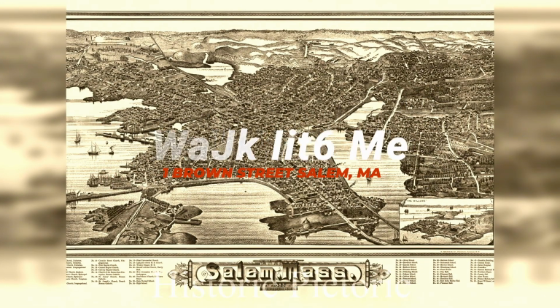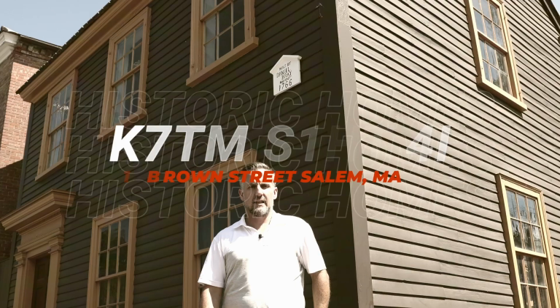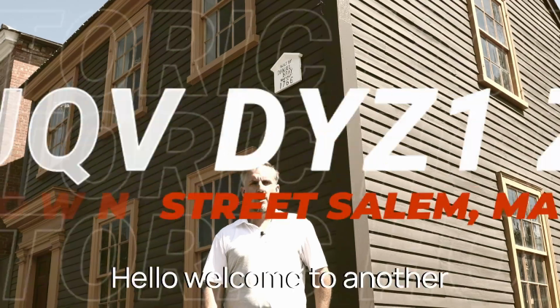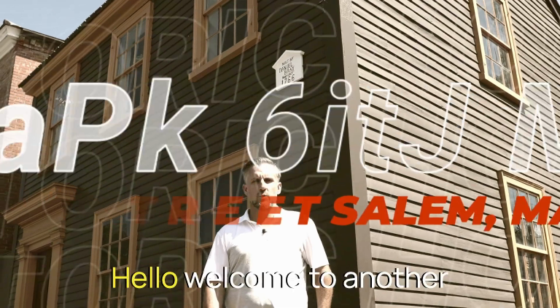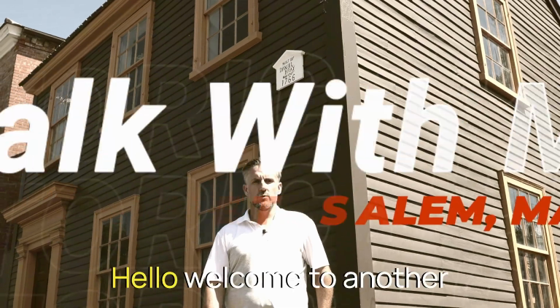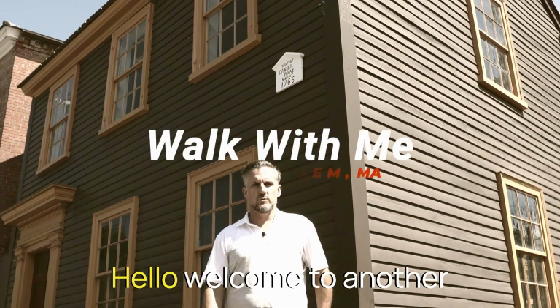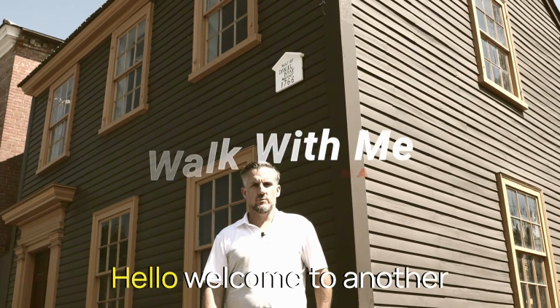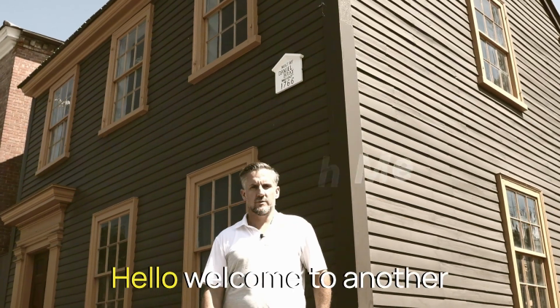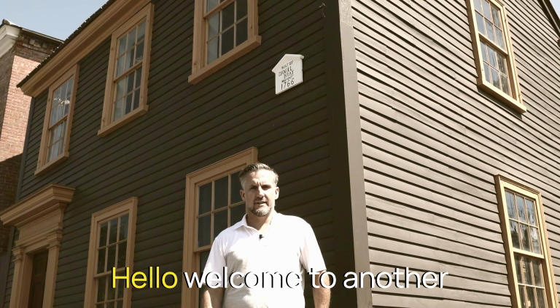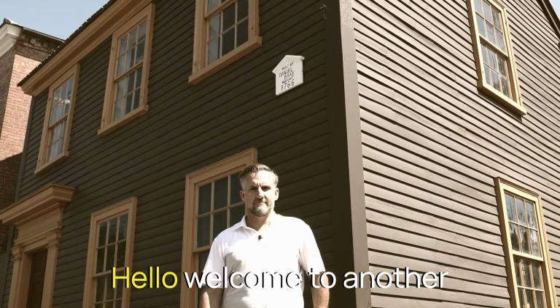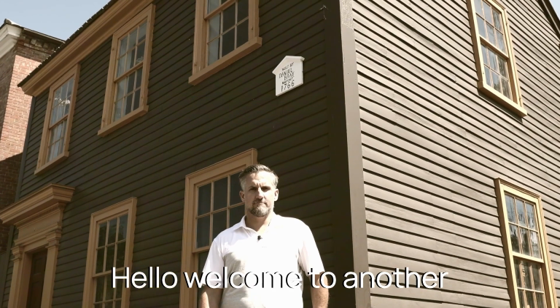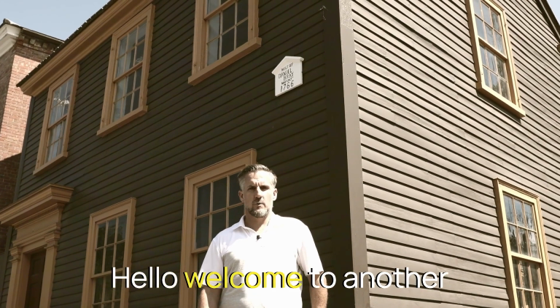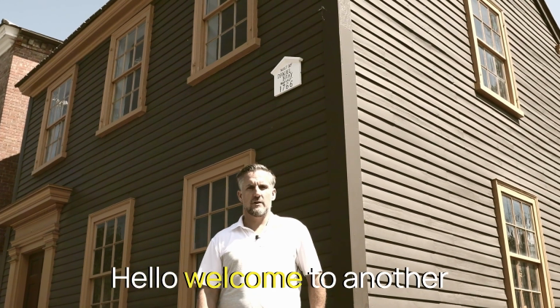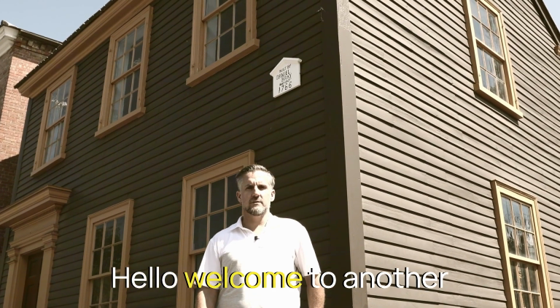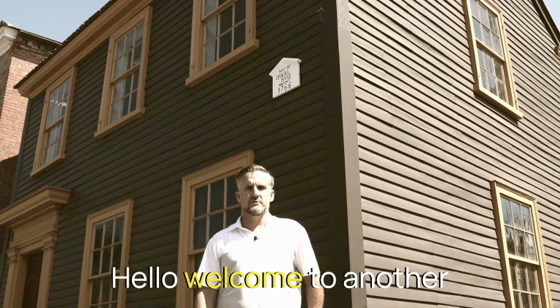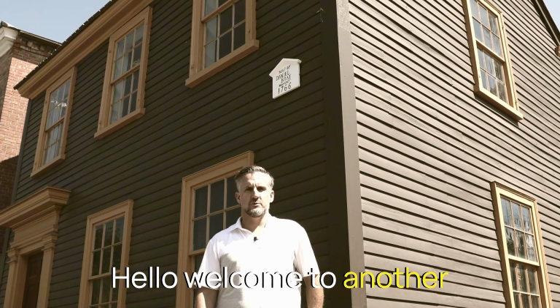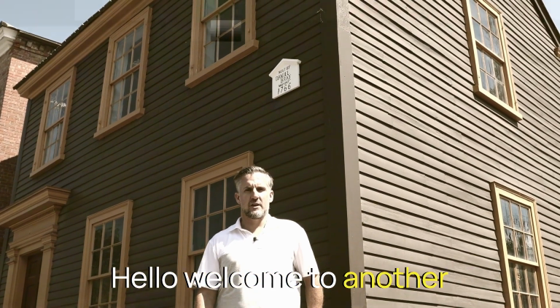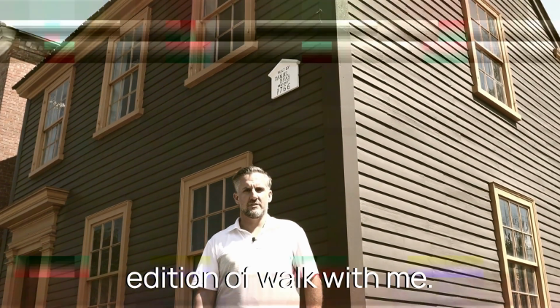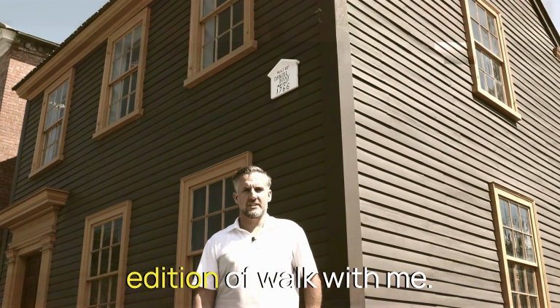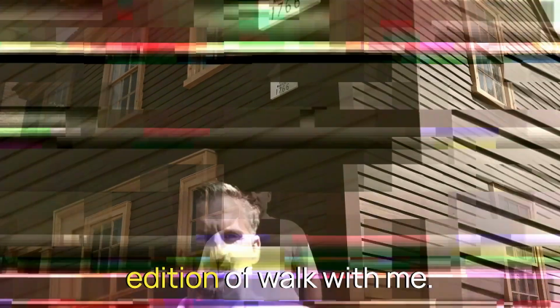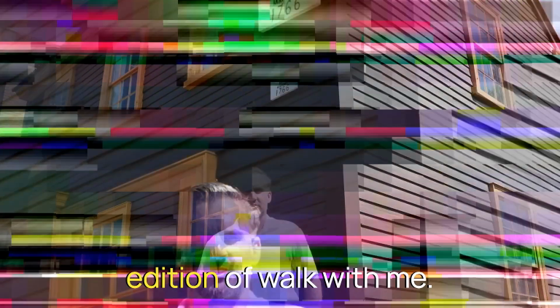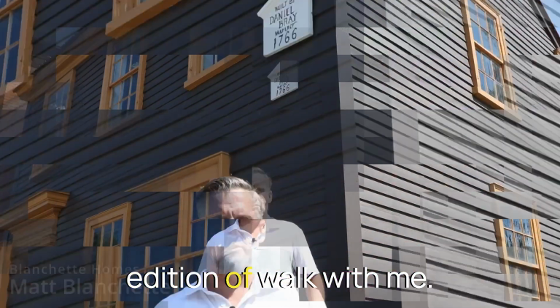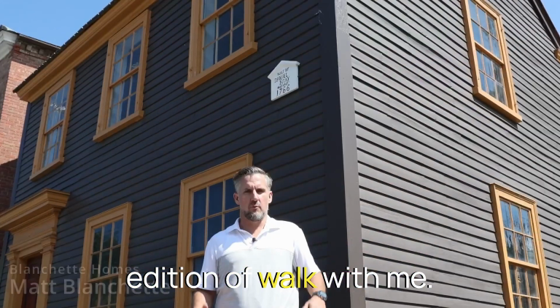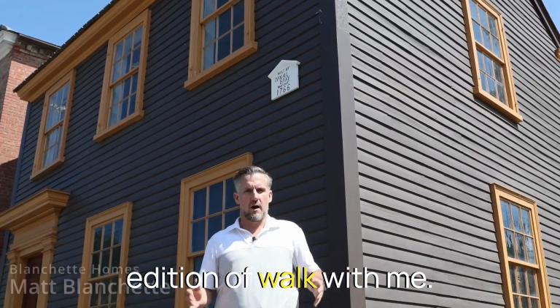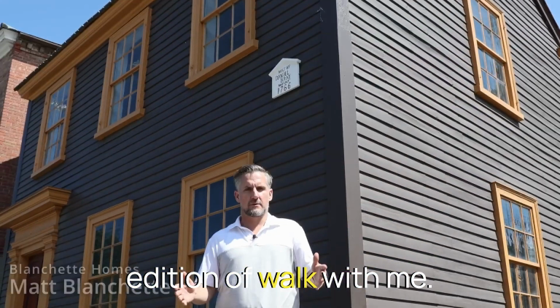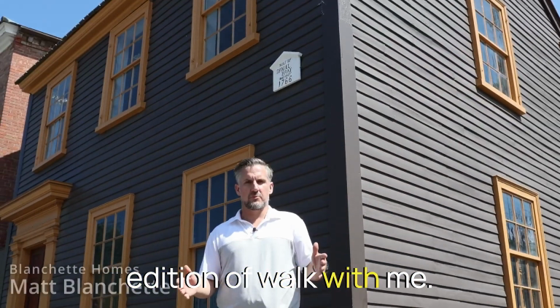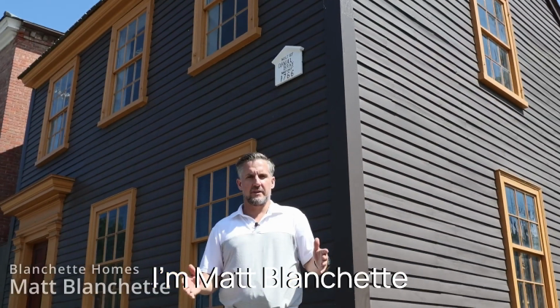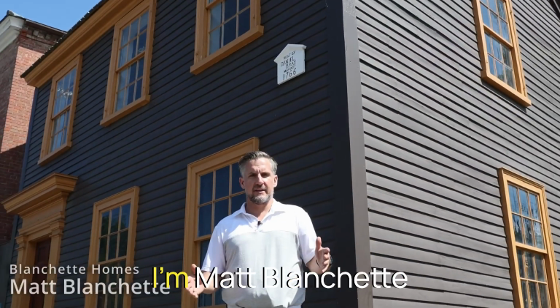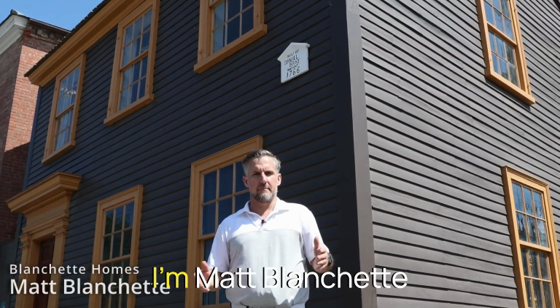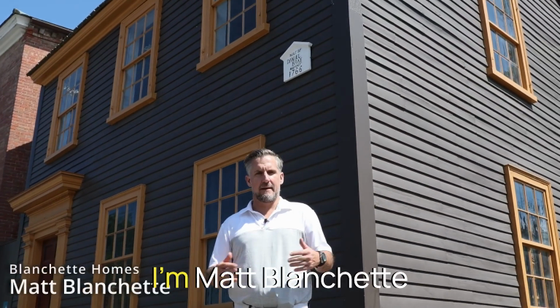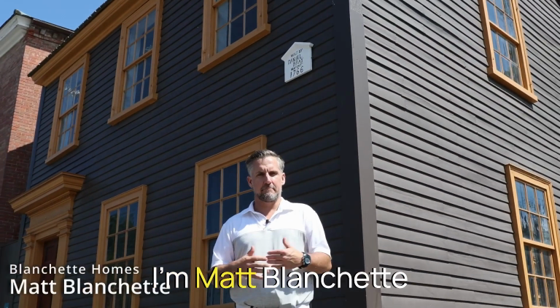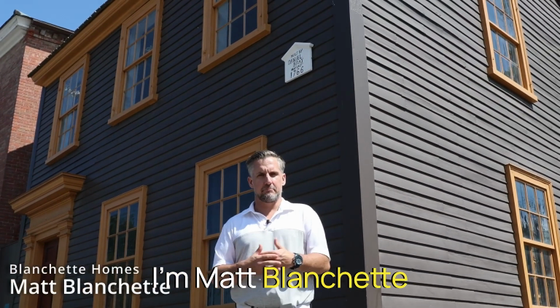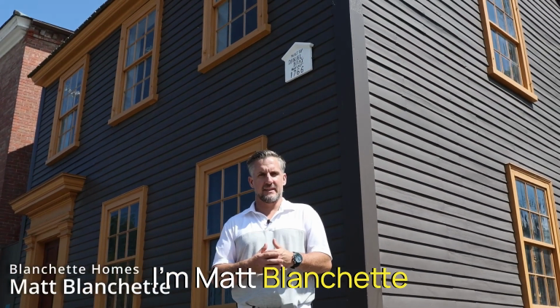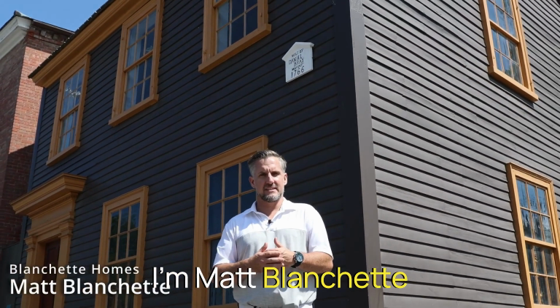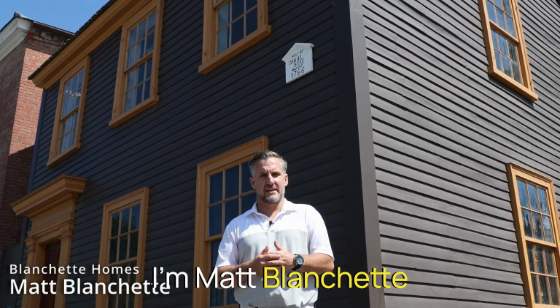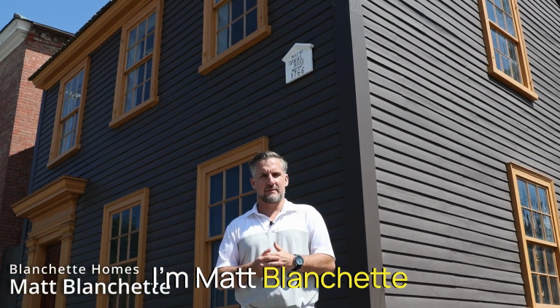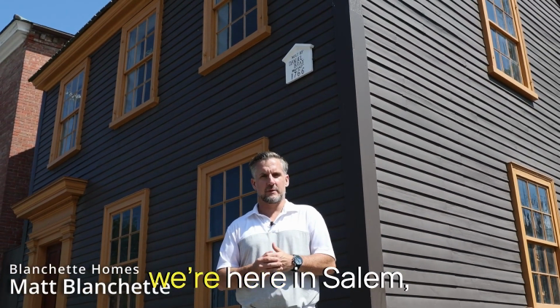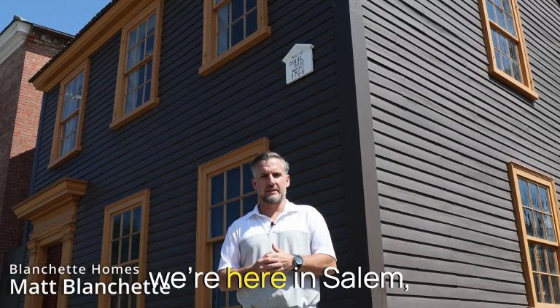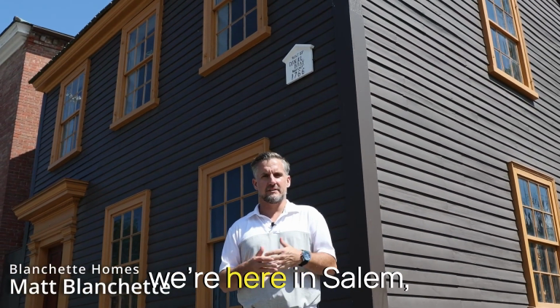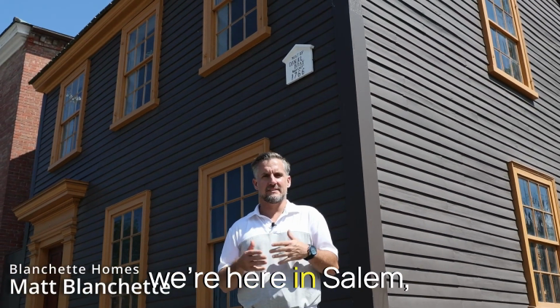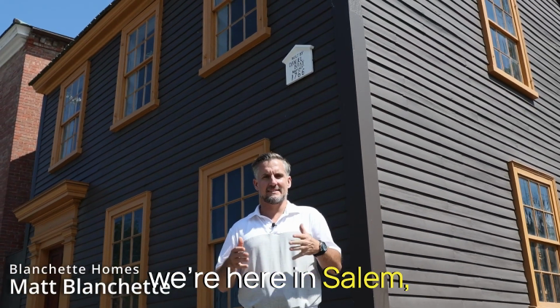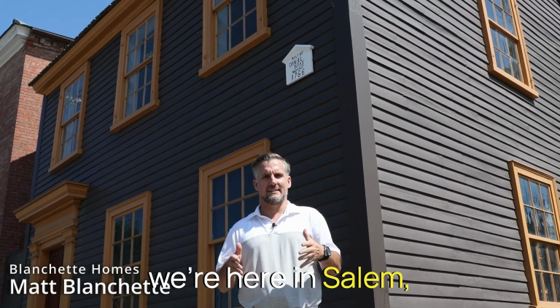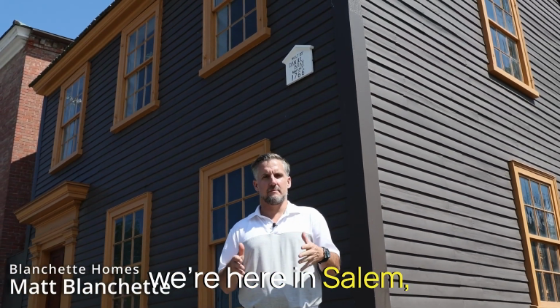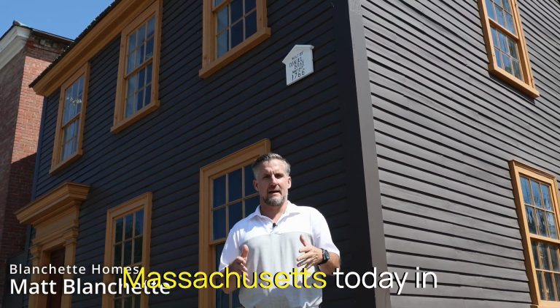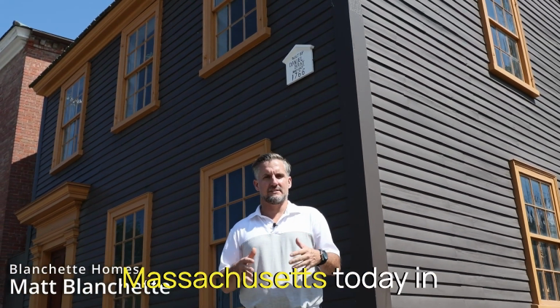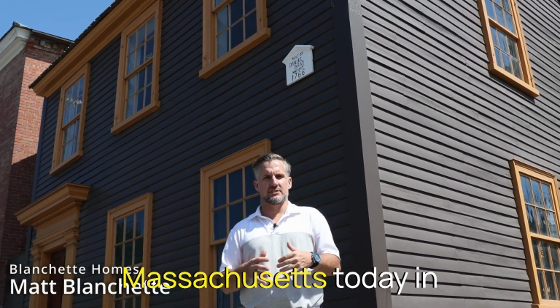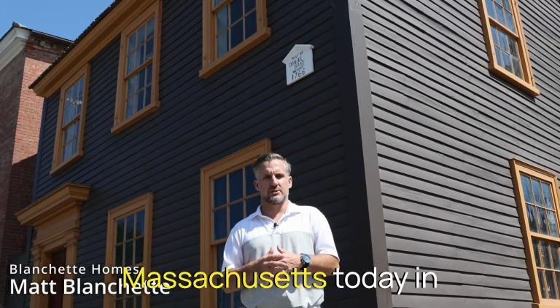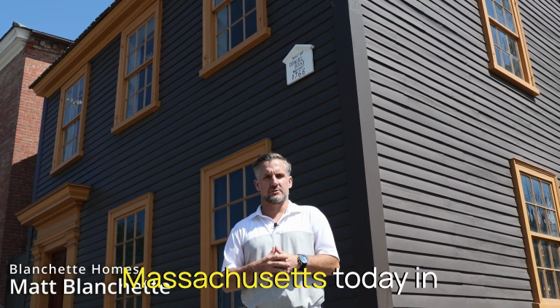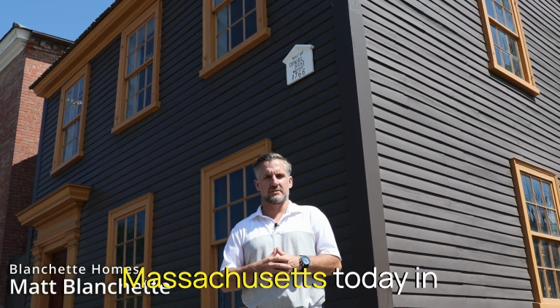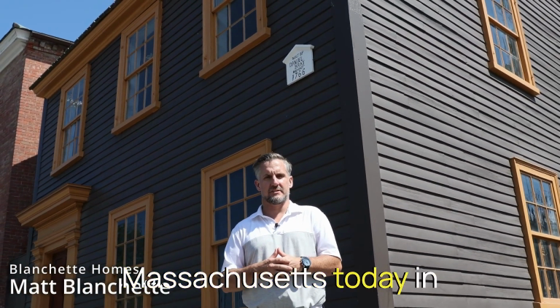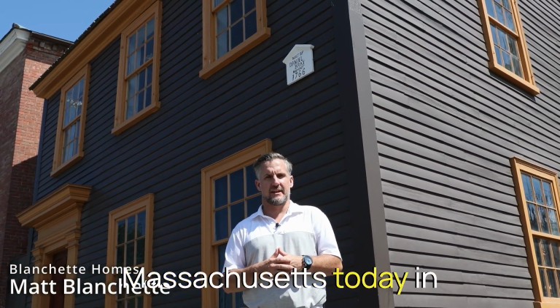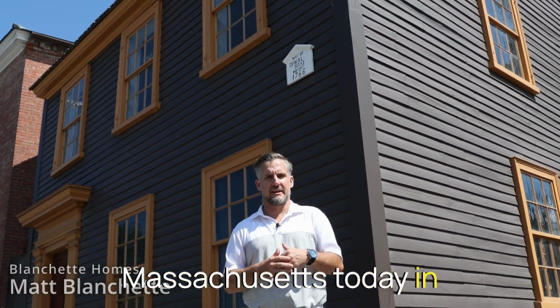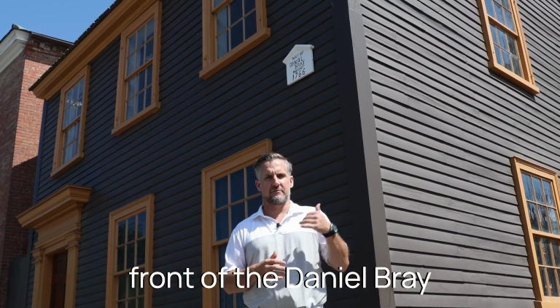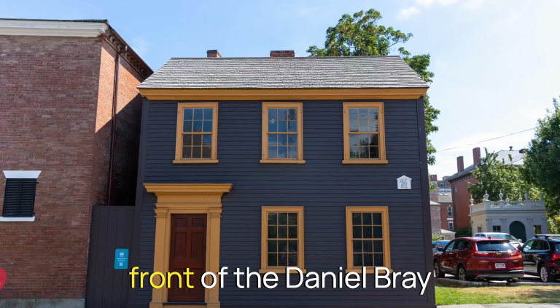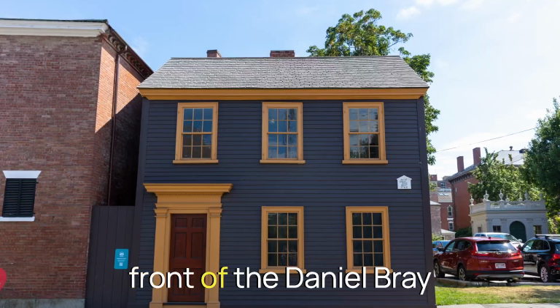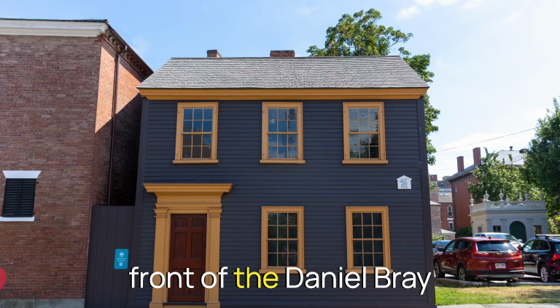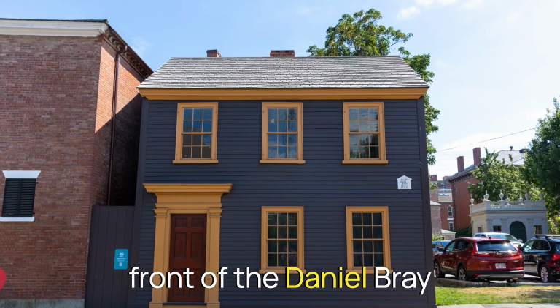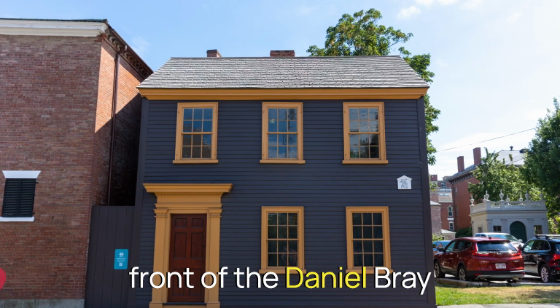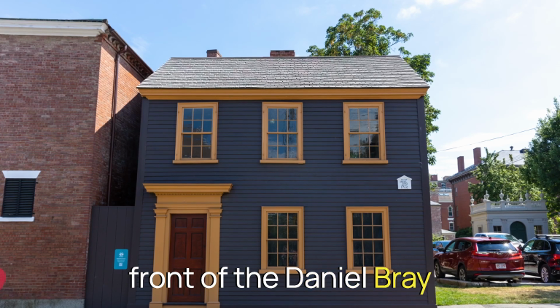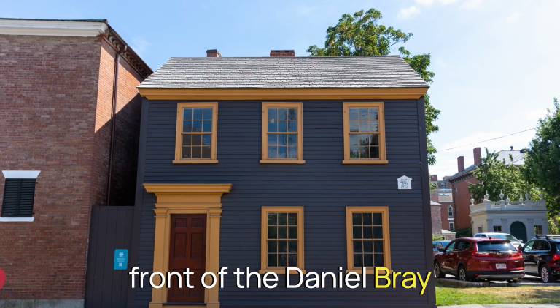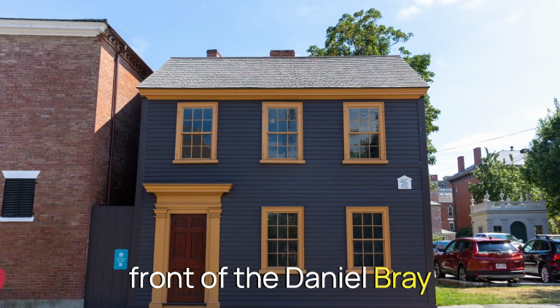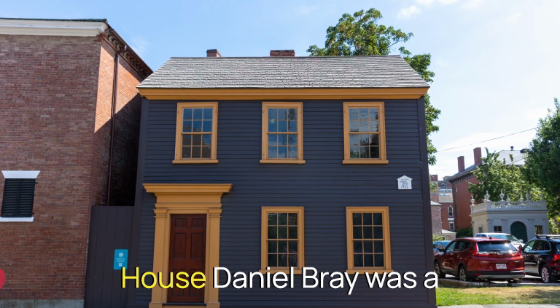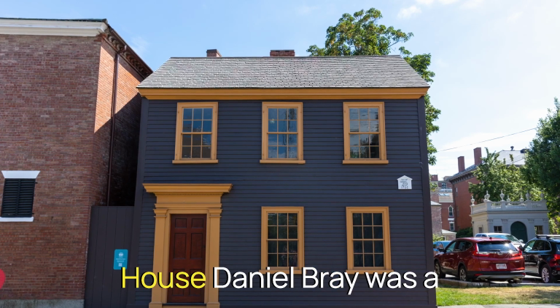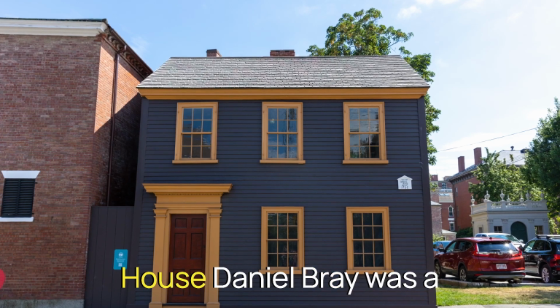Hello, and welcome to another edition of Walk With Me. I'm Matt Blanchett. We're here in Salem, Massachusetts today in front of the Daniel Bray house.